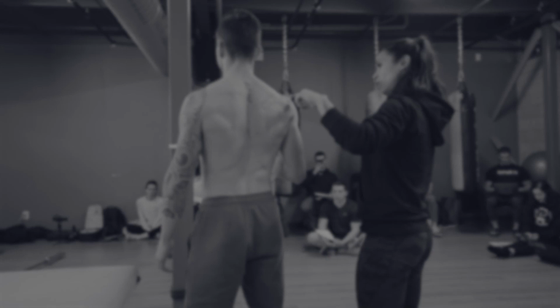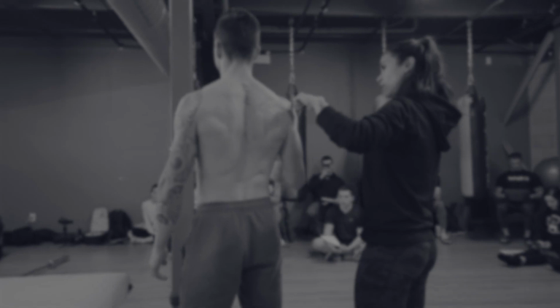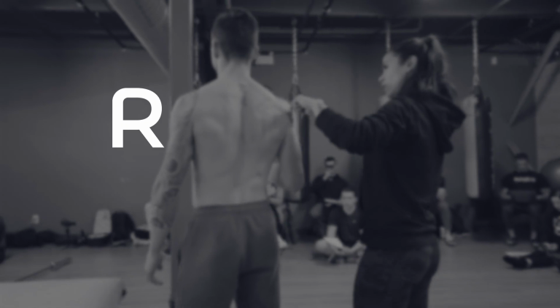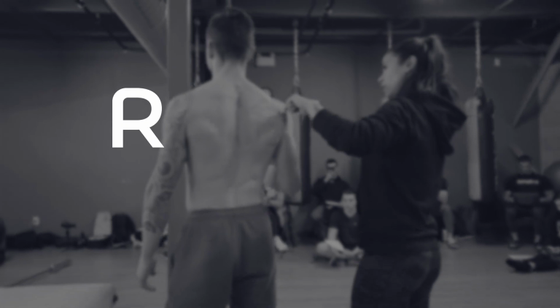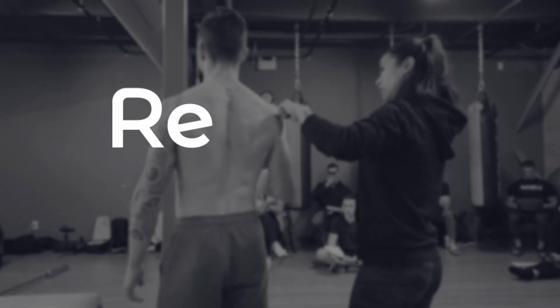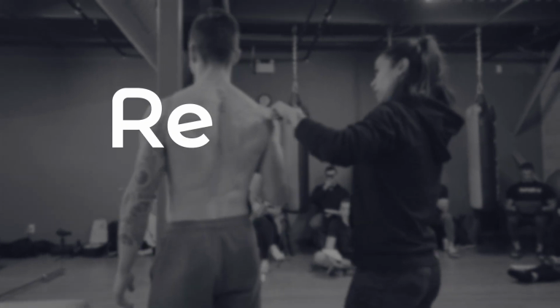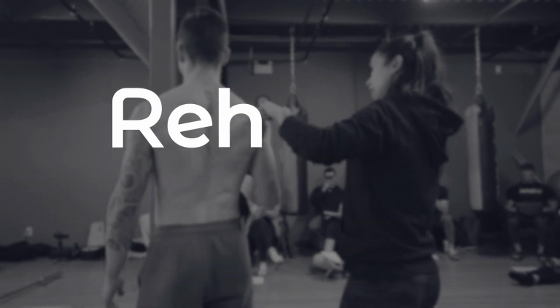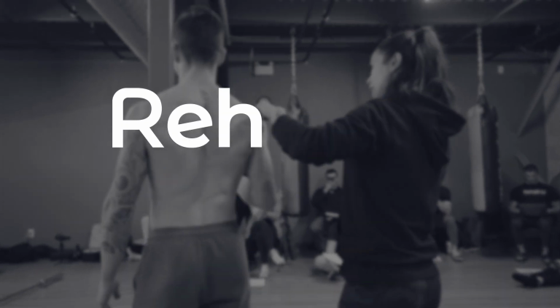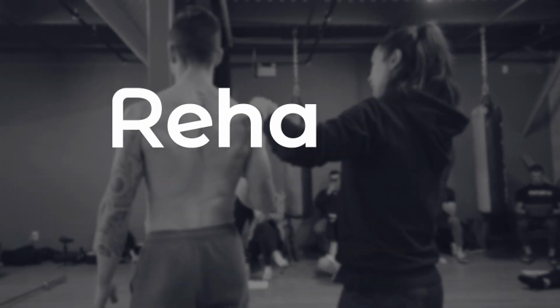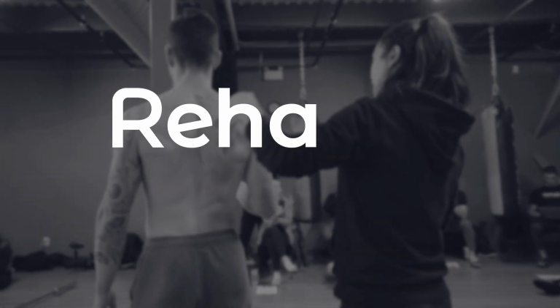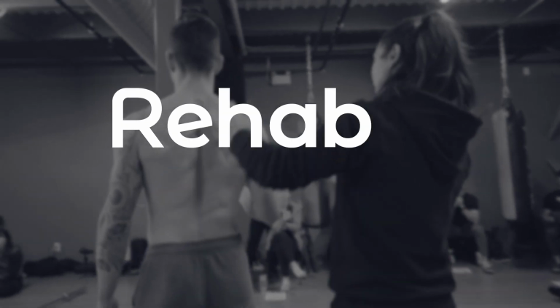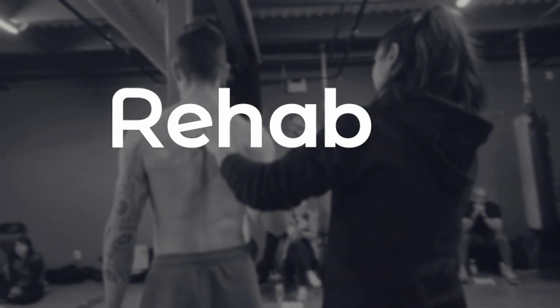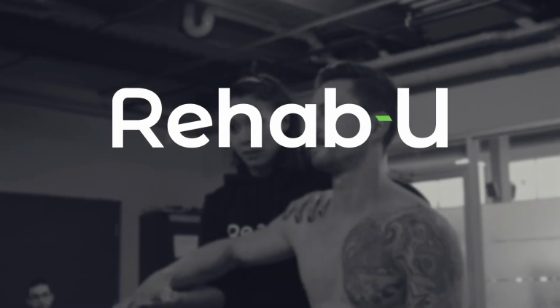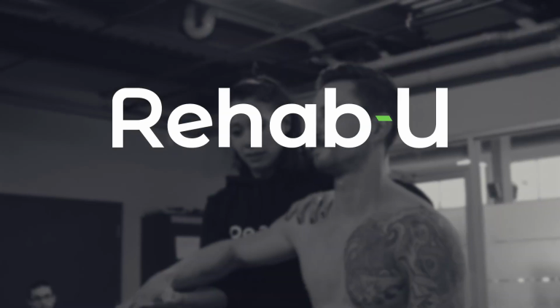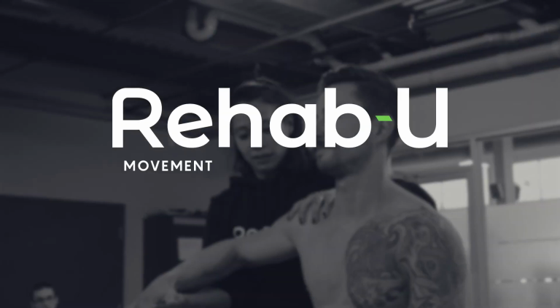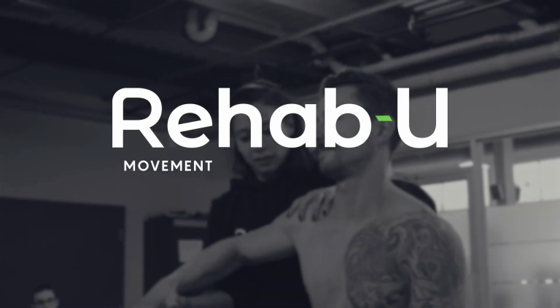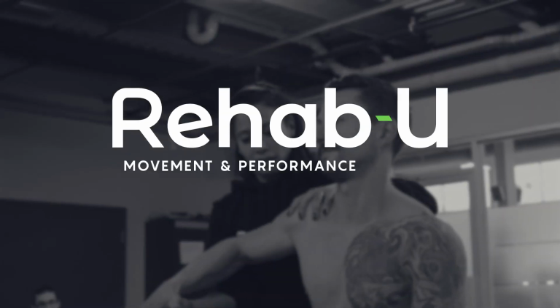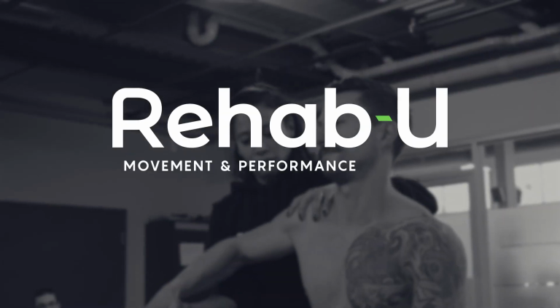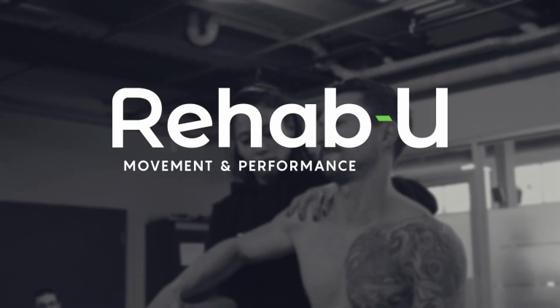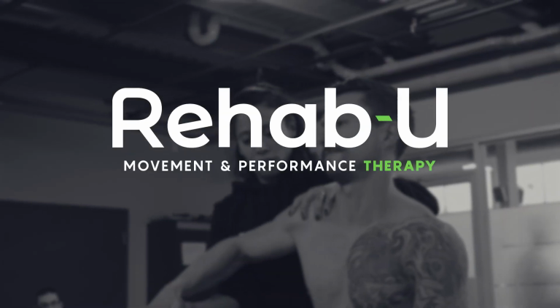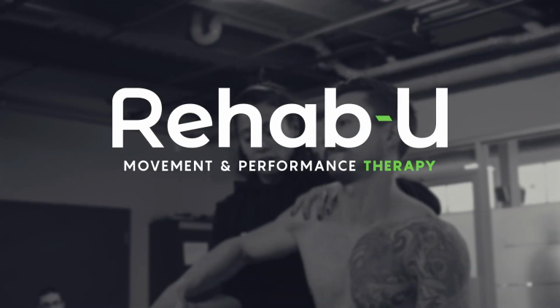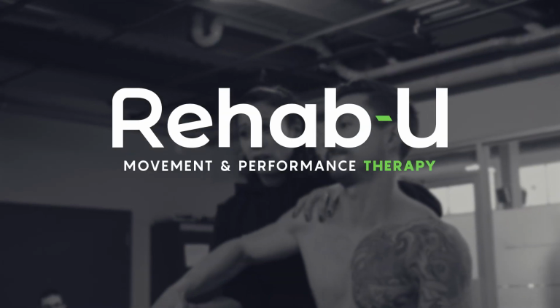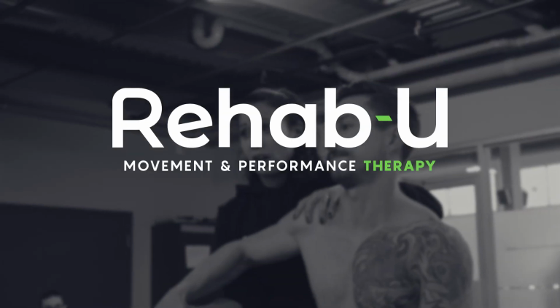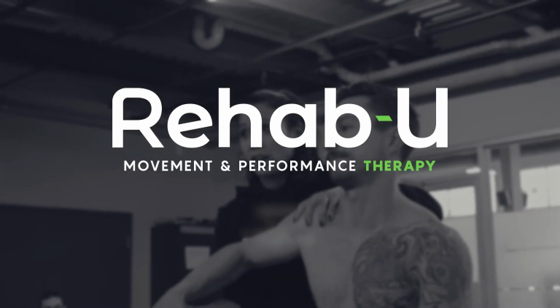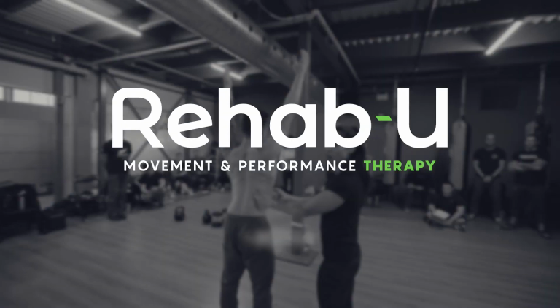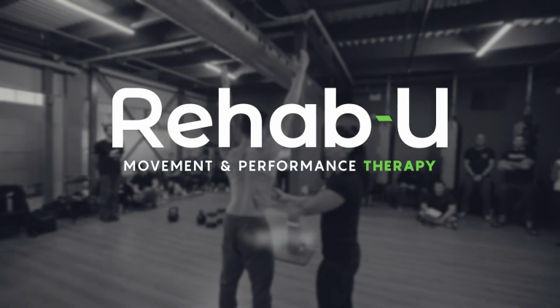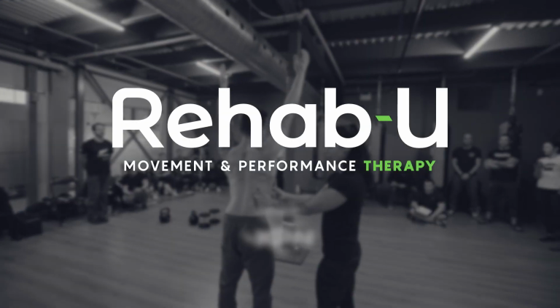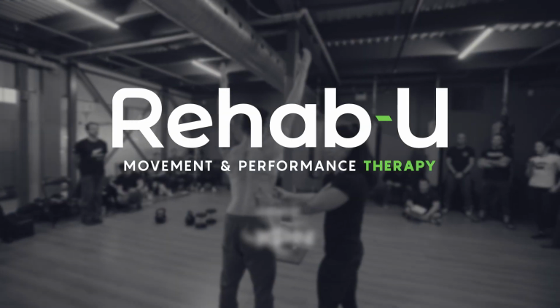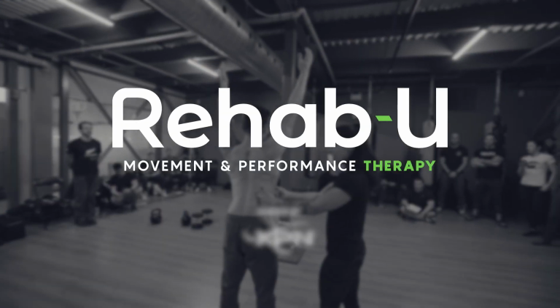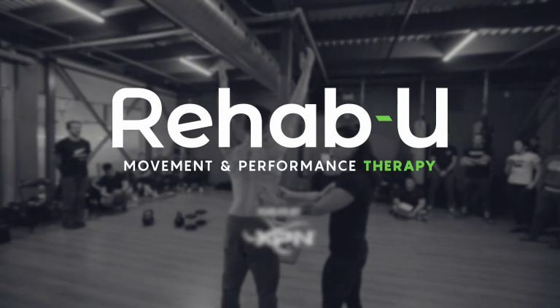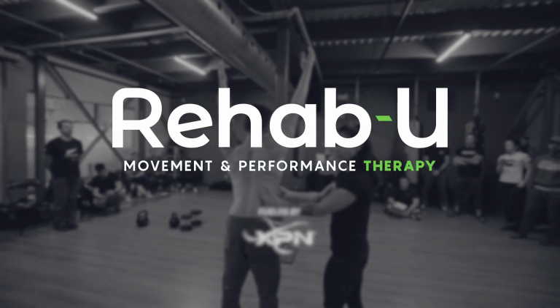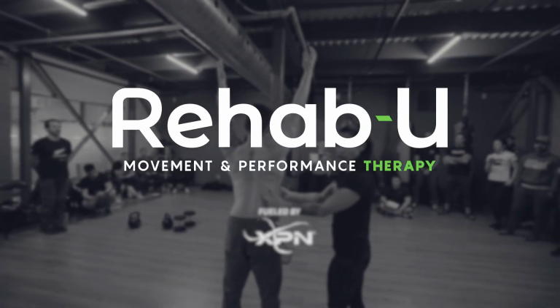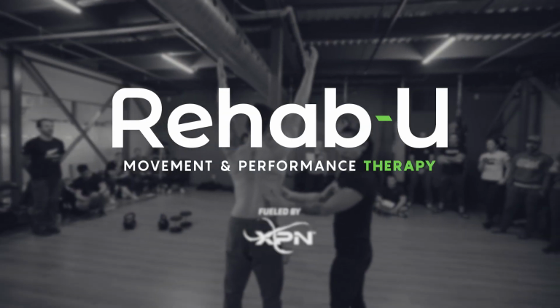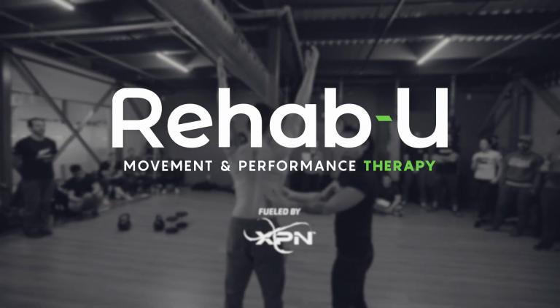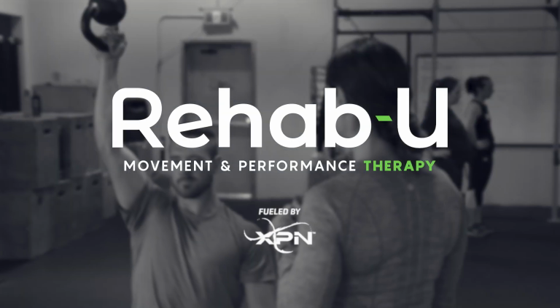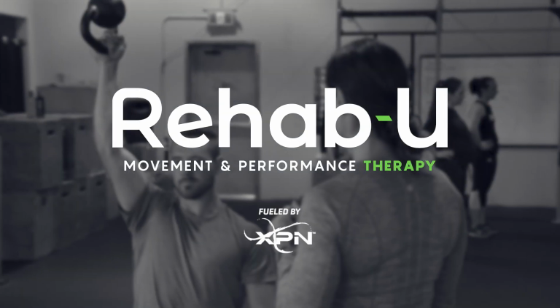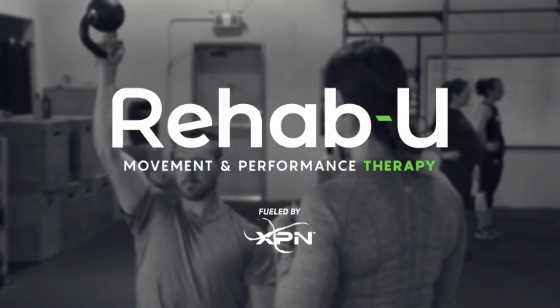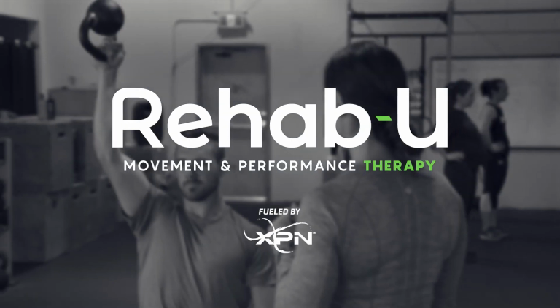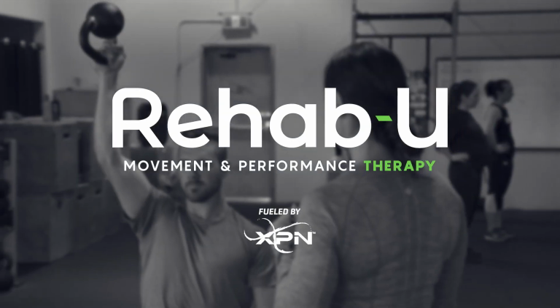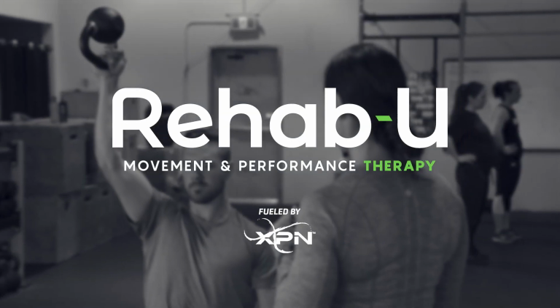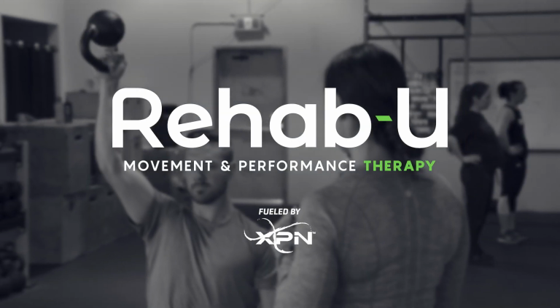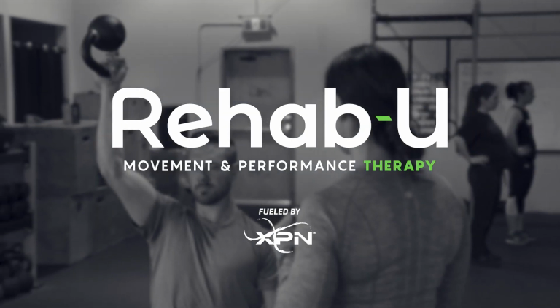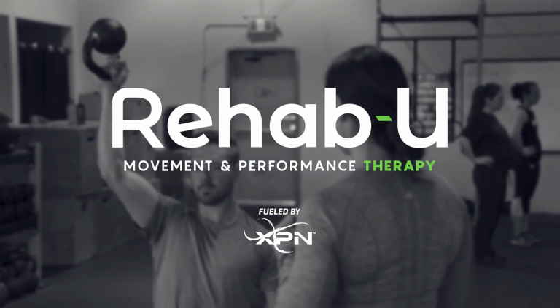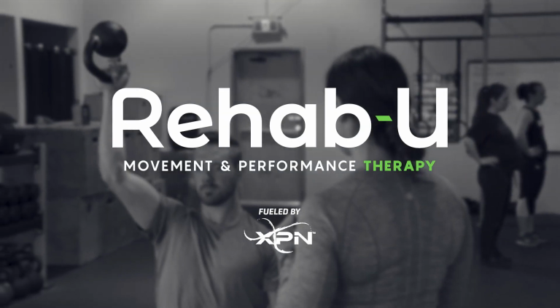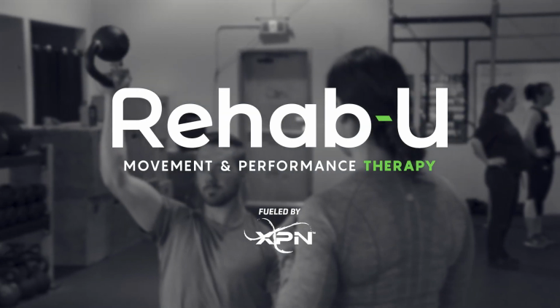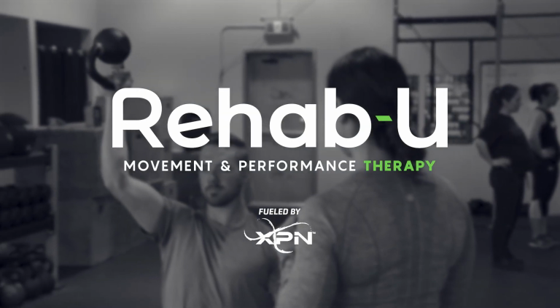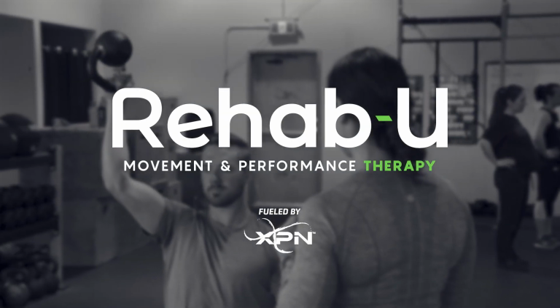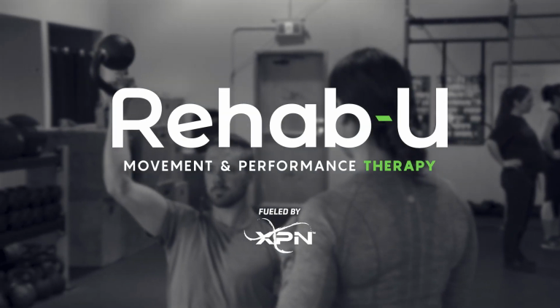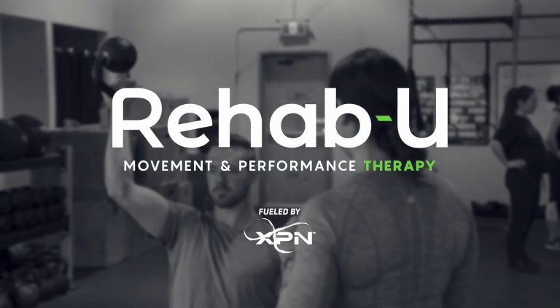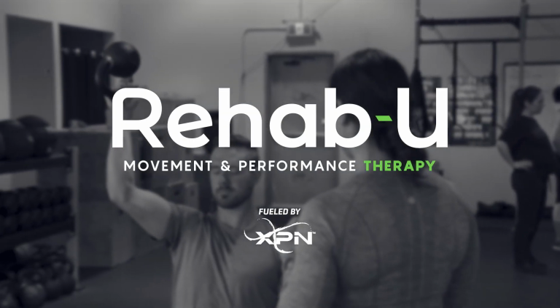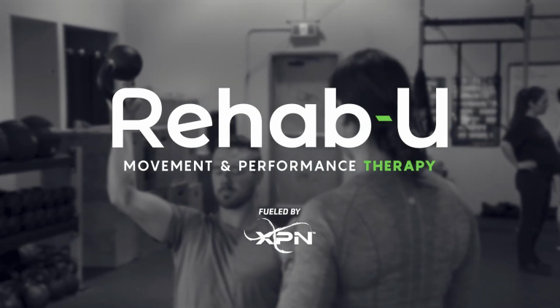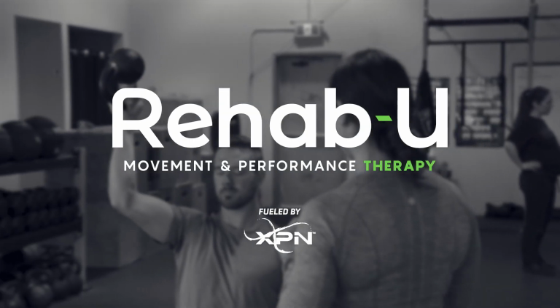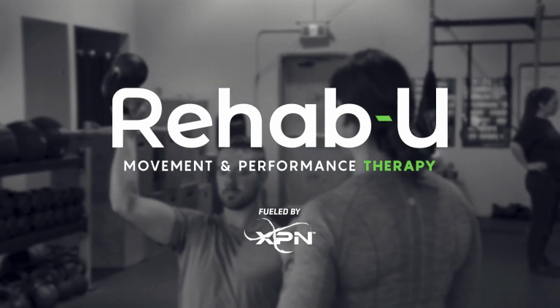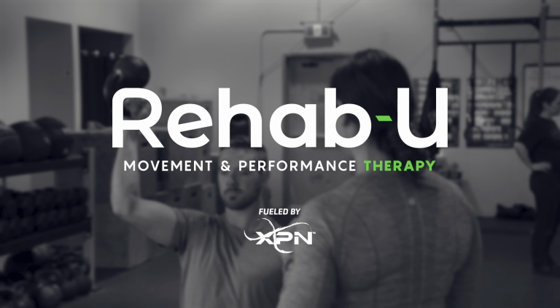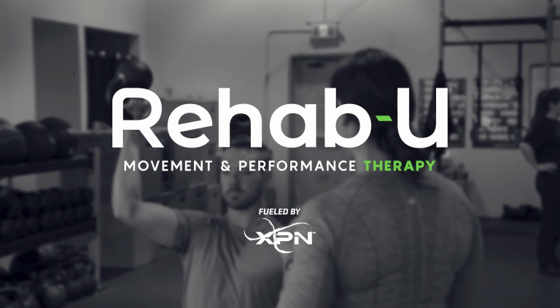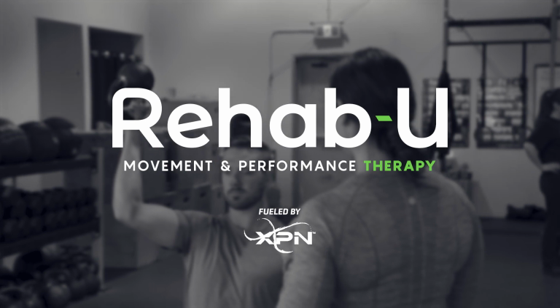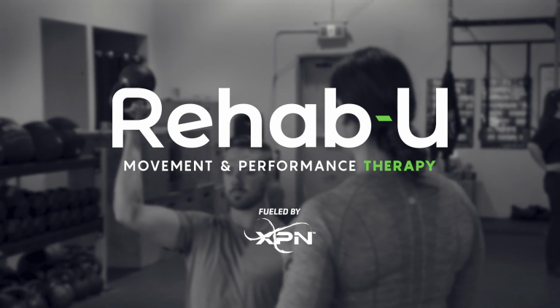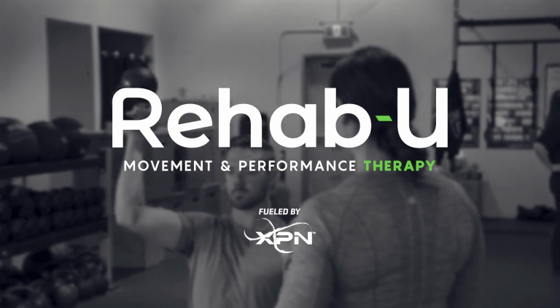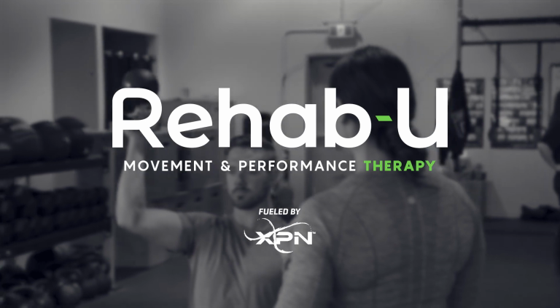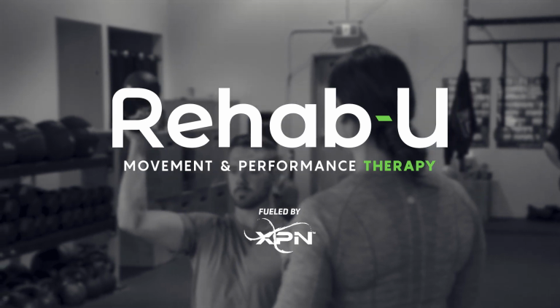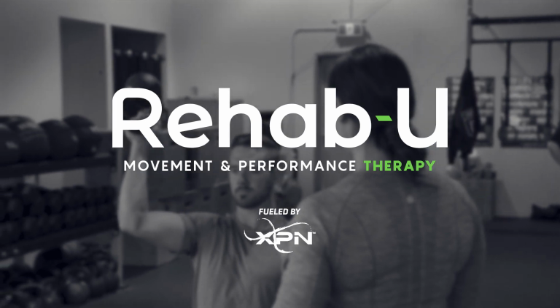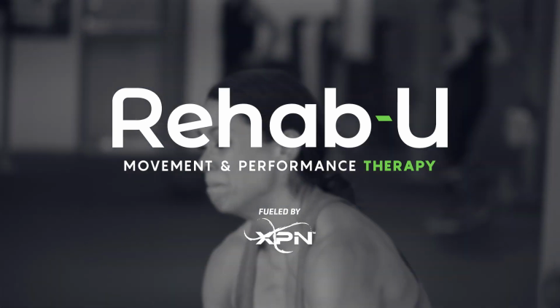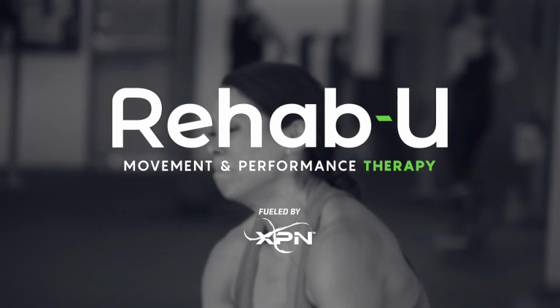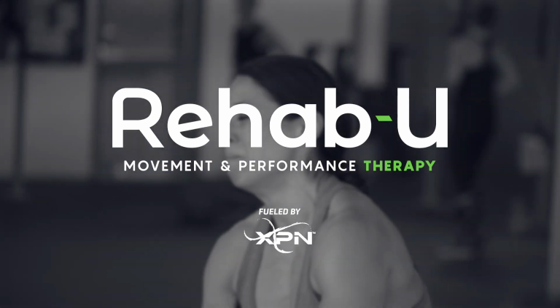Hi guys, I'm Mayland O'Van, Certified Athletic Therapist and Founder of RehabU Movement and Performance Therapy.